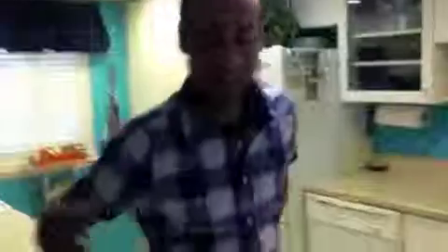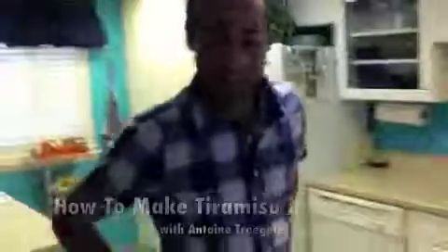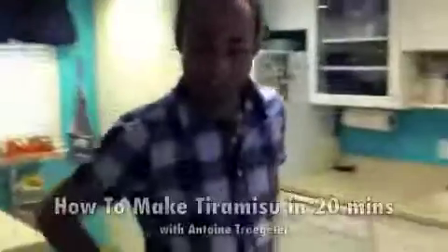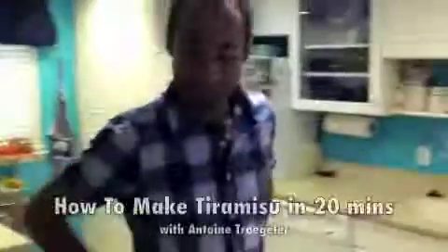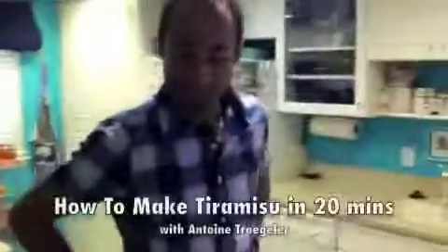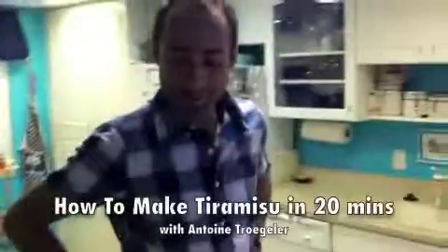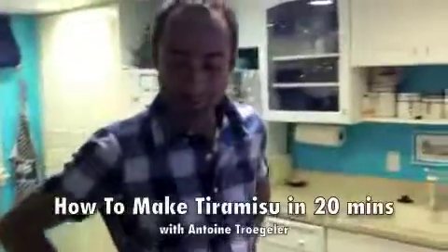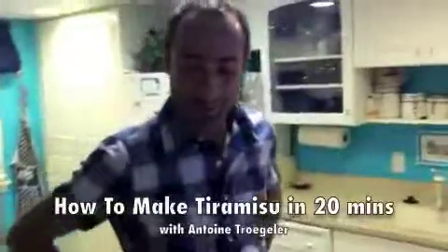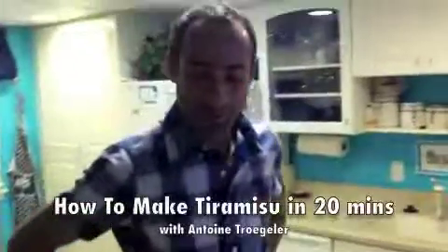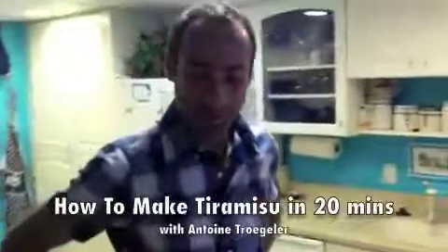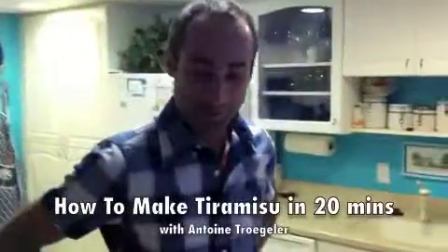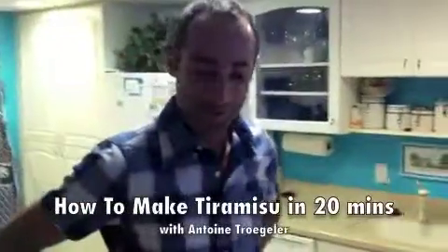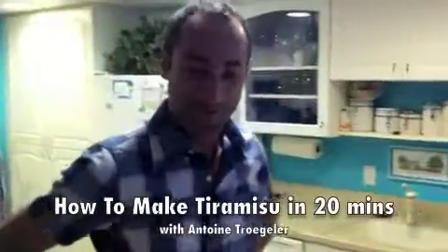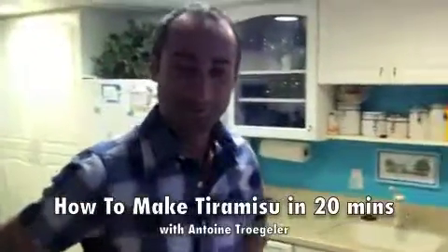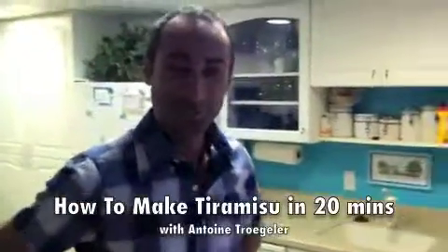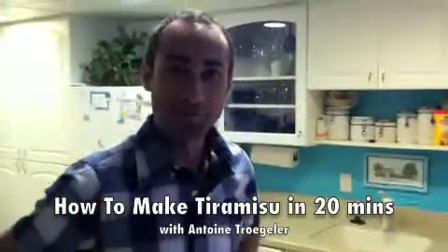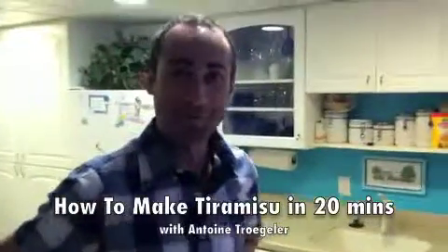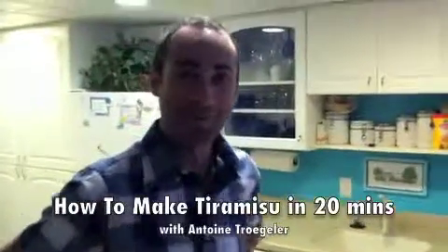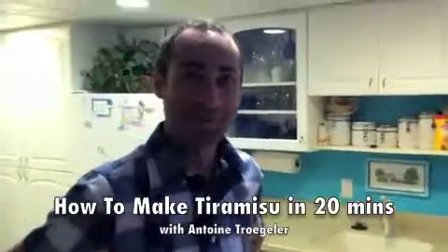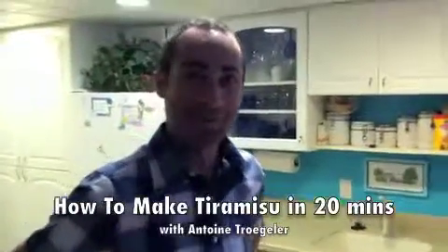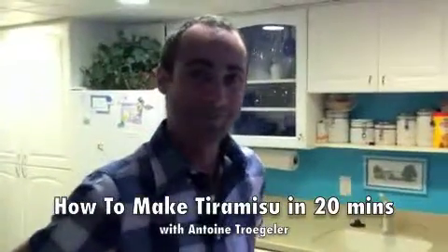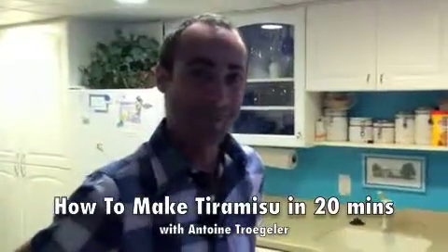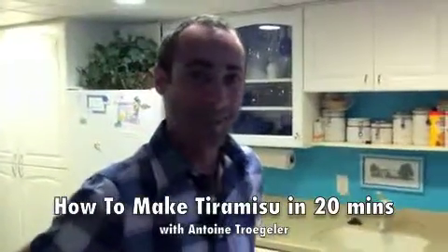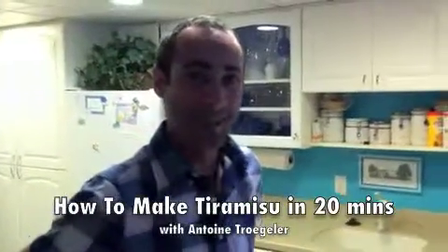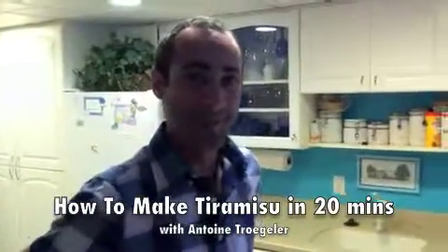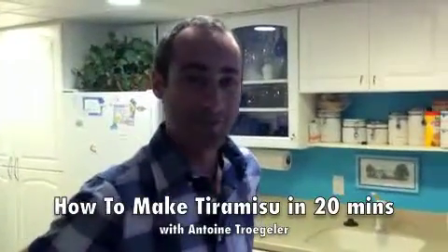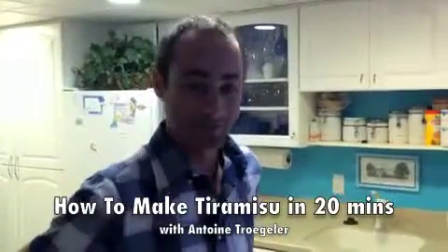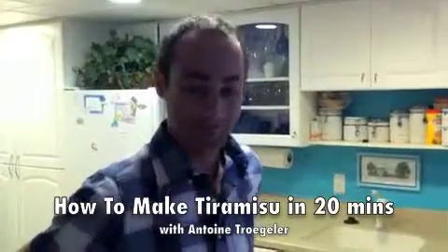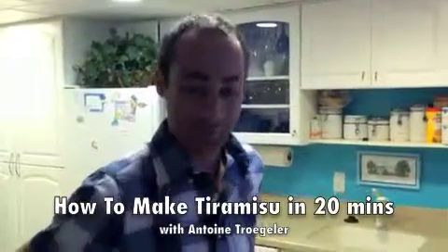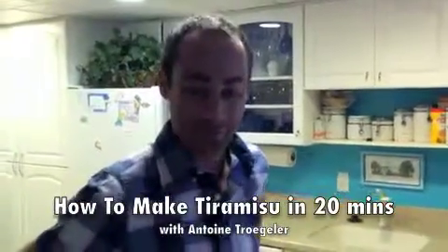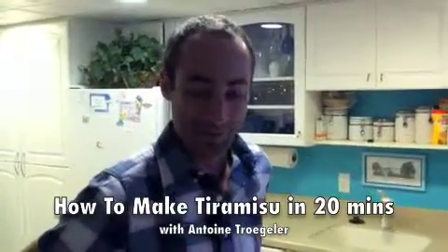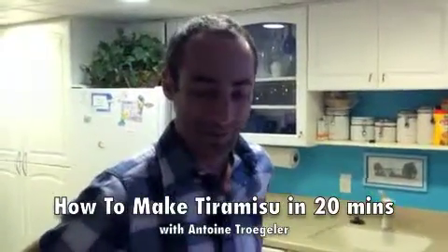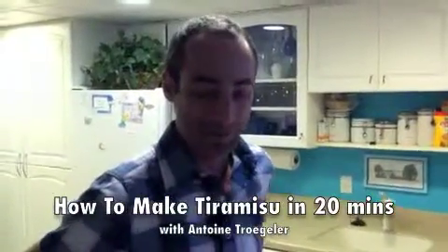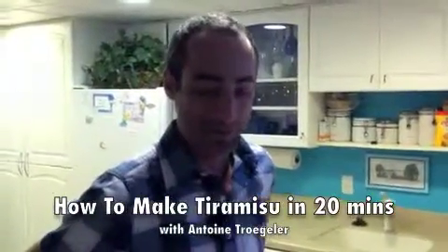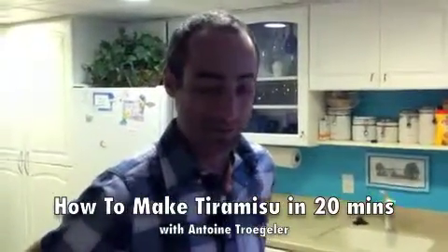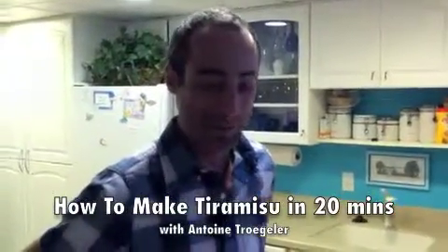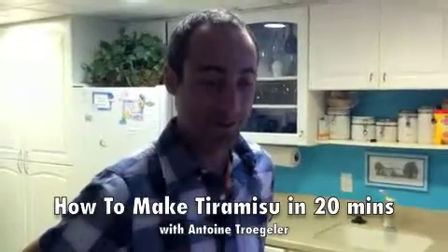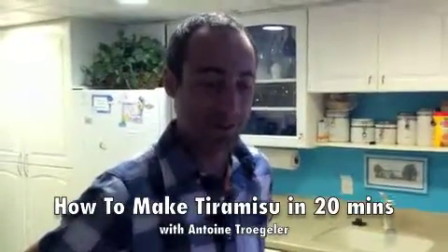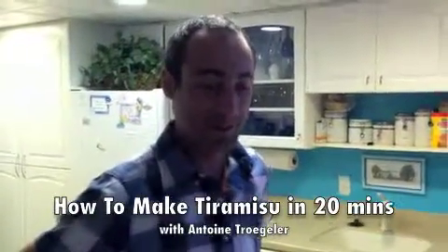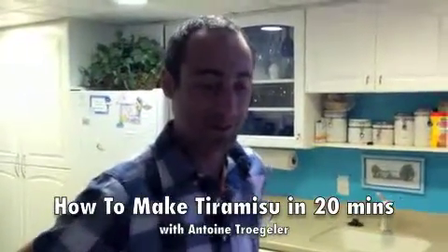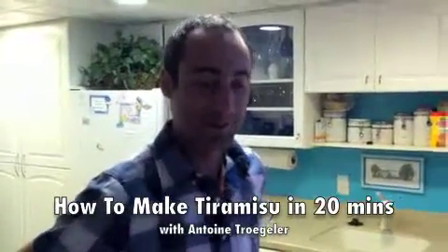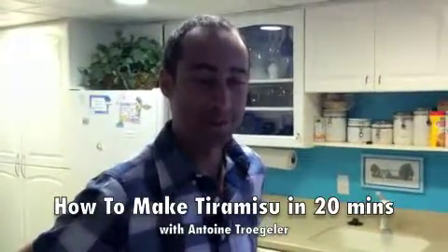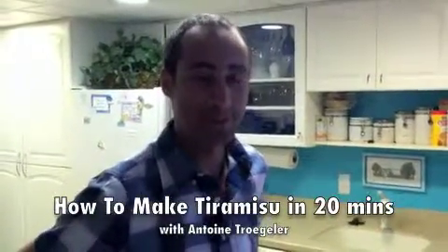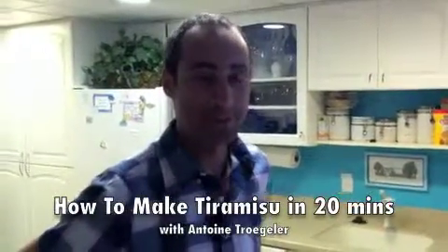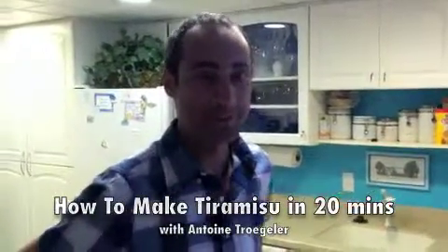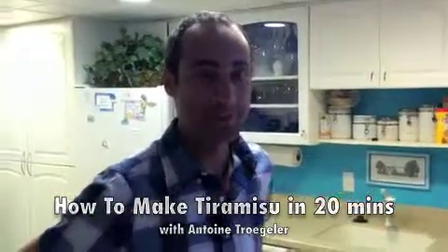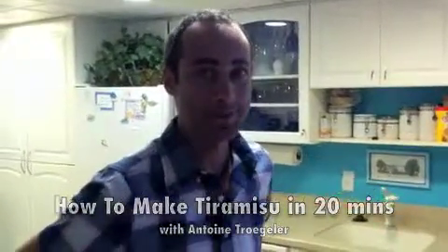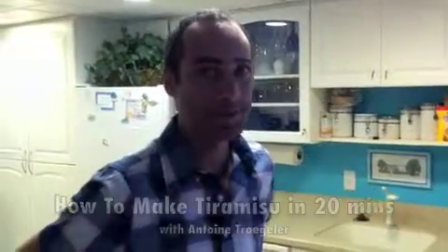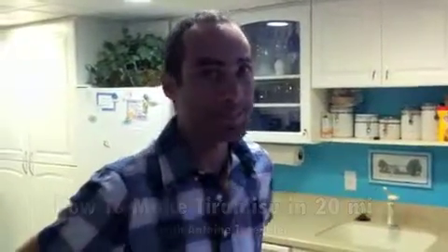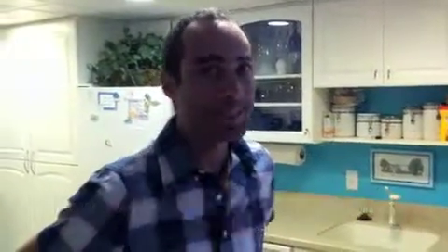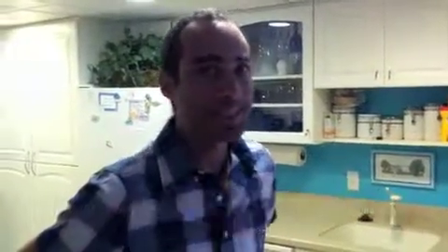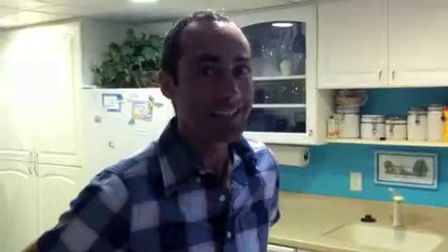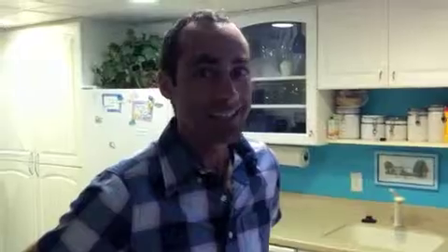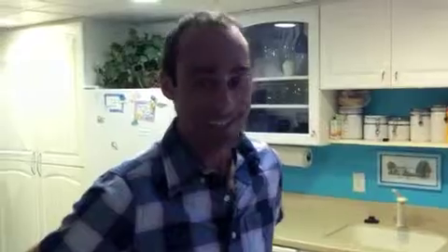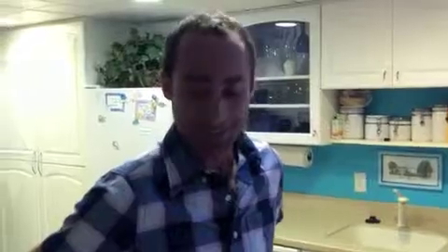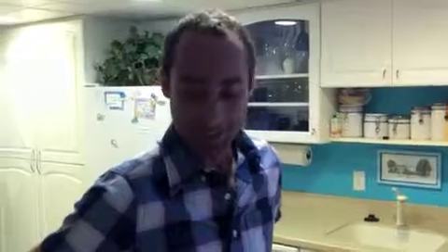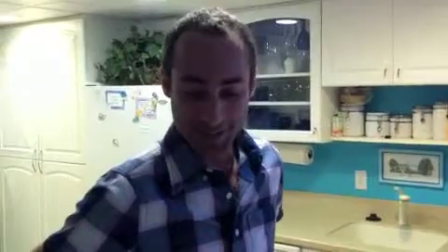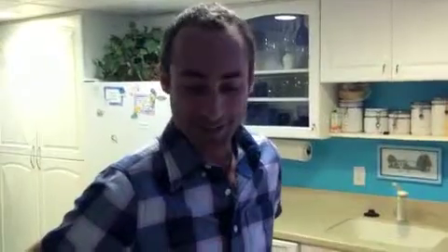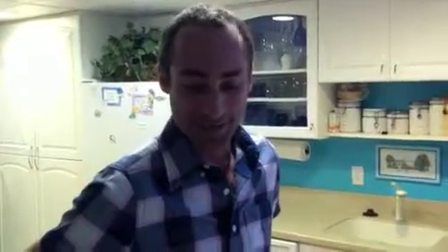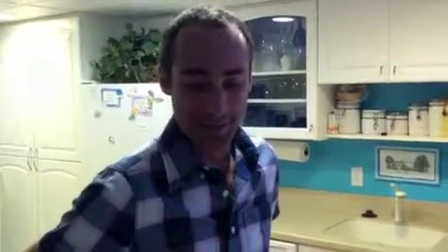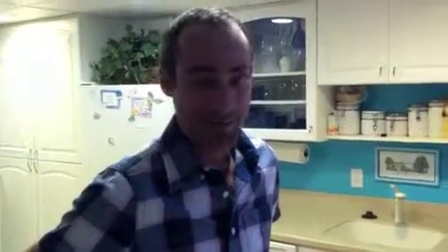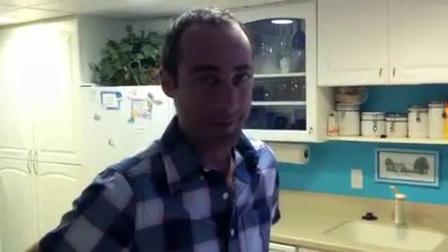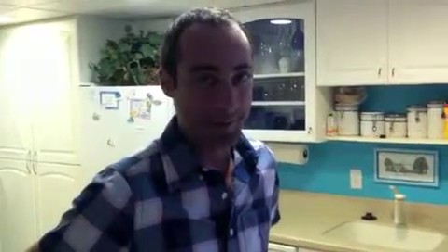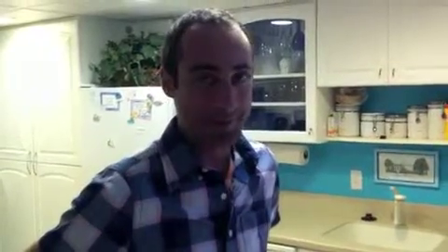I am Montoine from France, and I'm going to show you how to cook a real tiramisu in just 20 minutes.